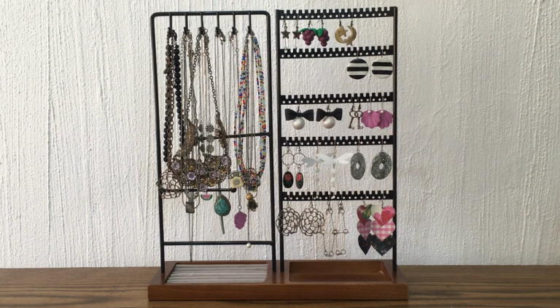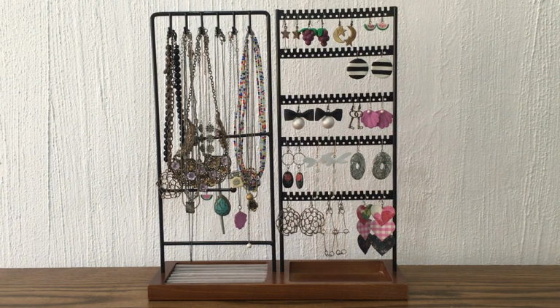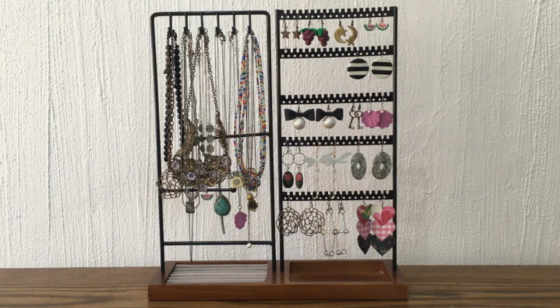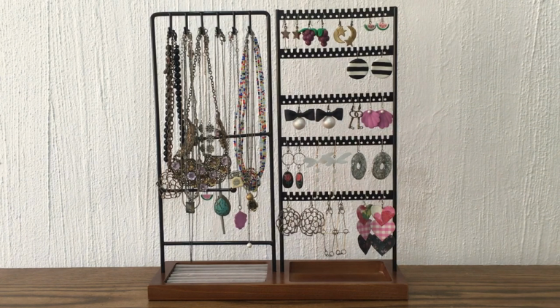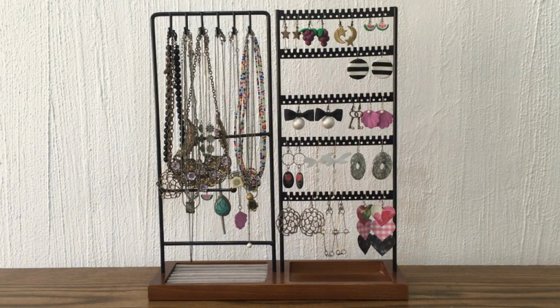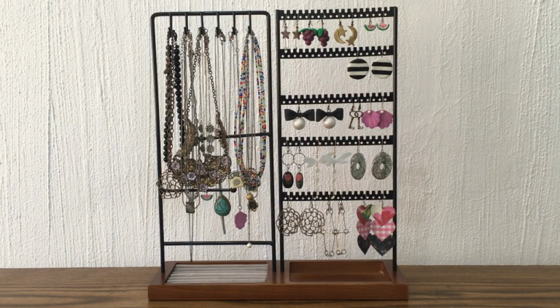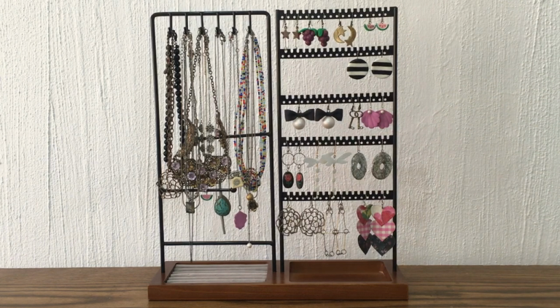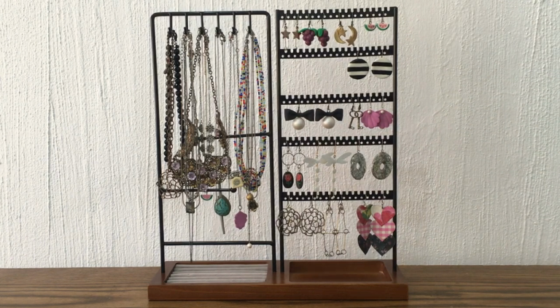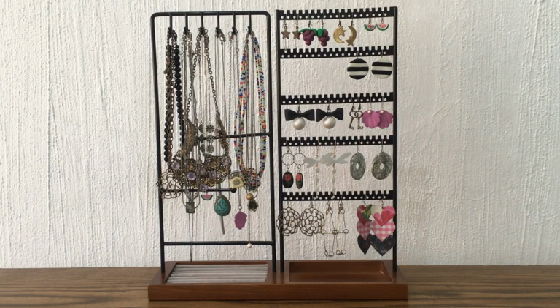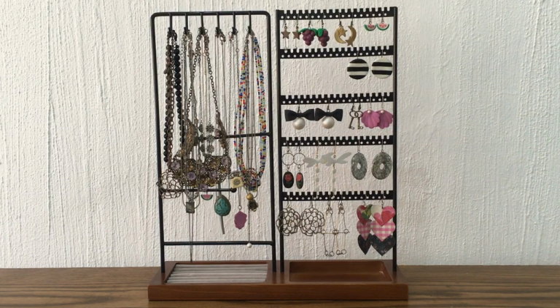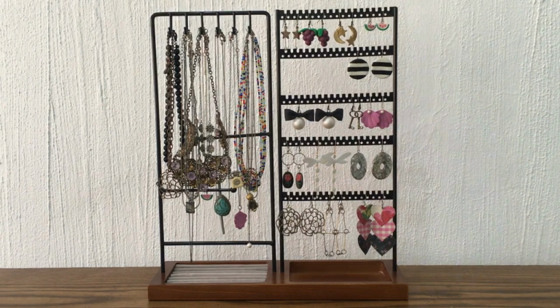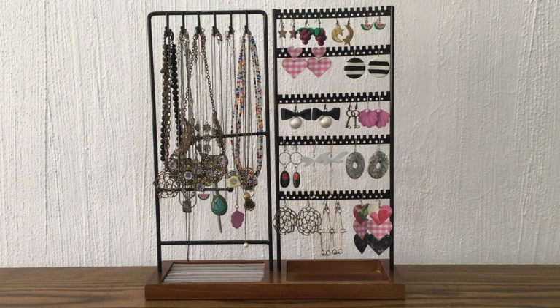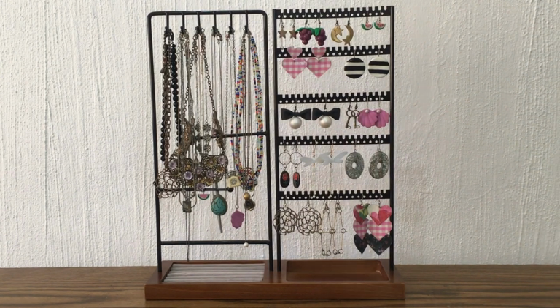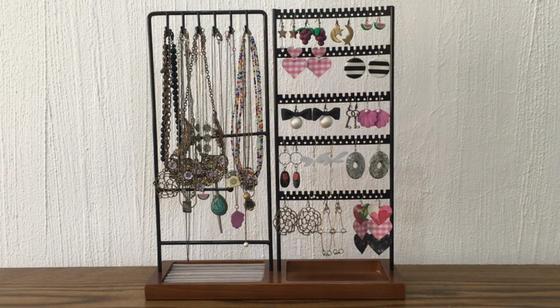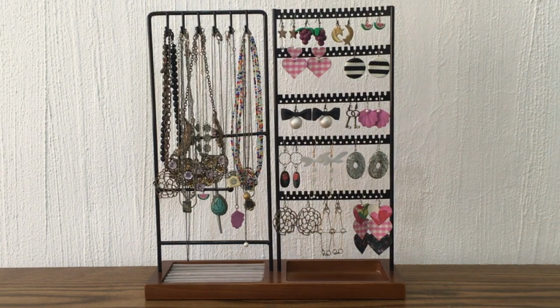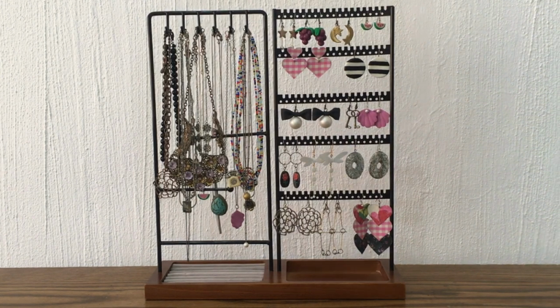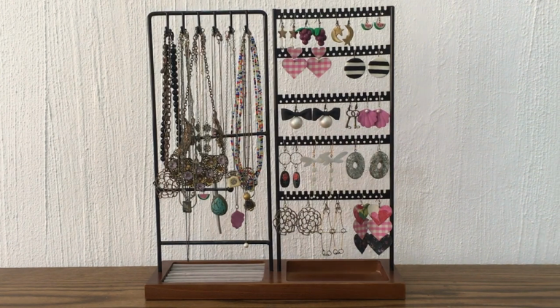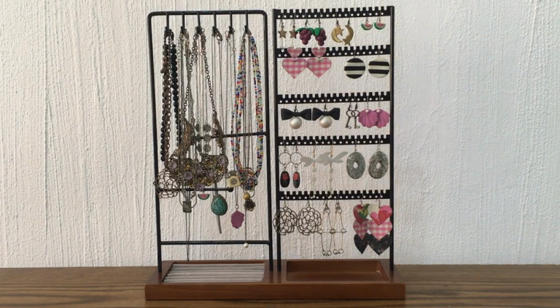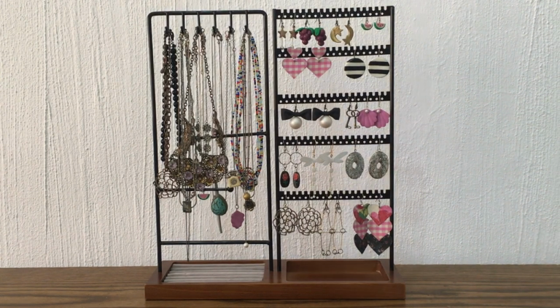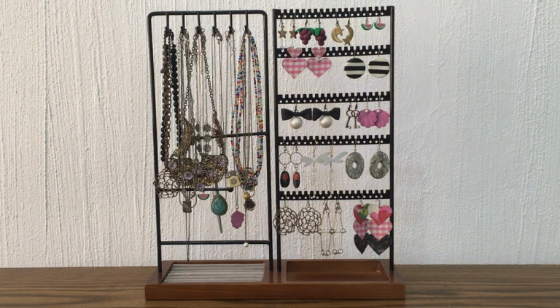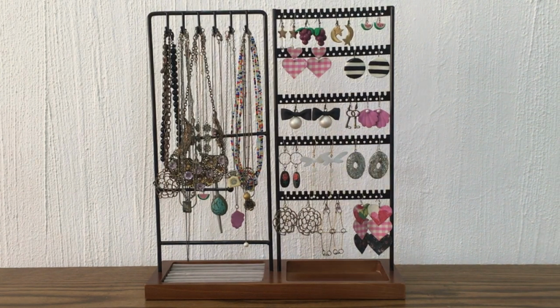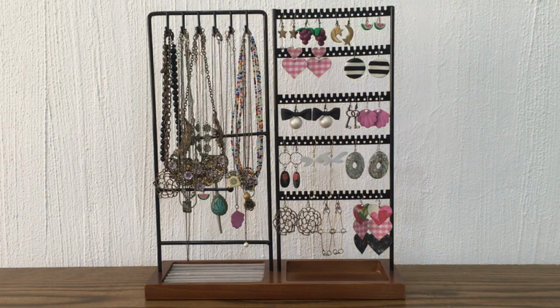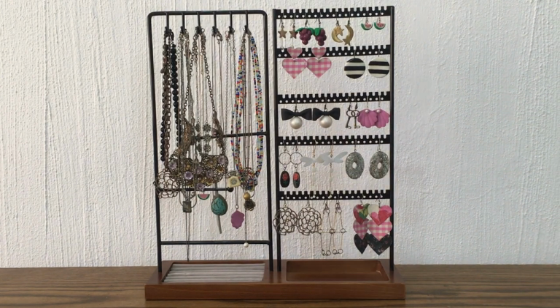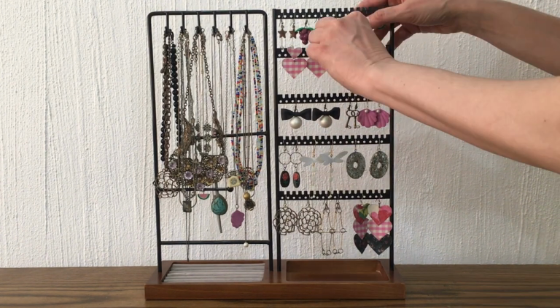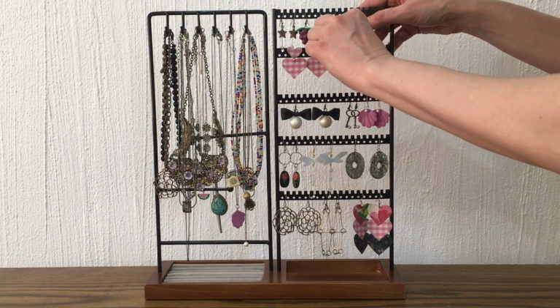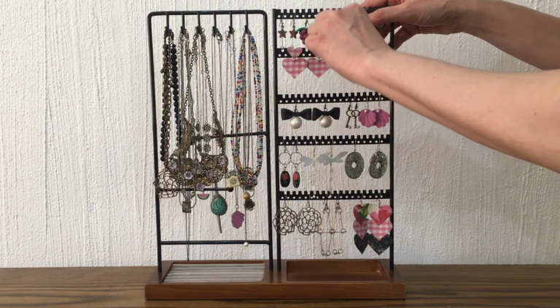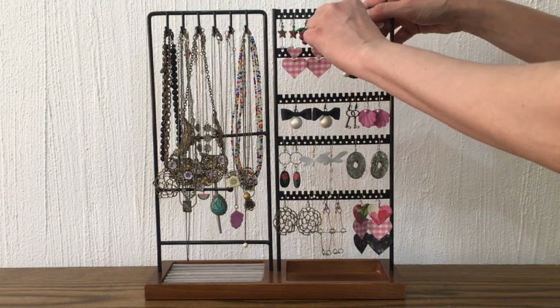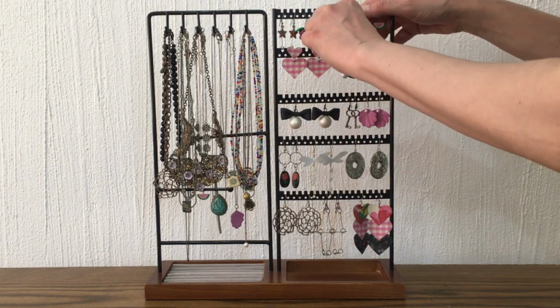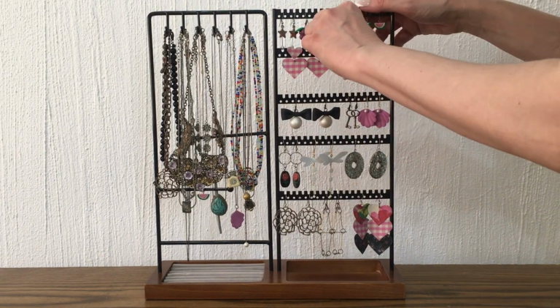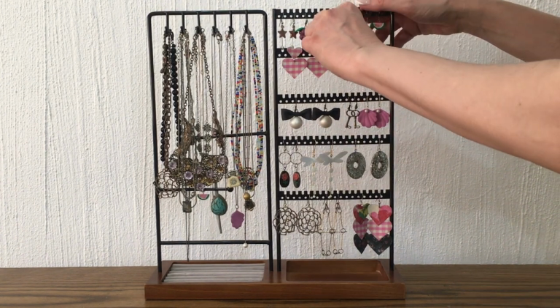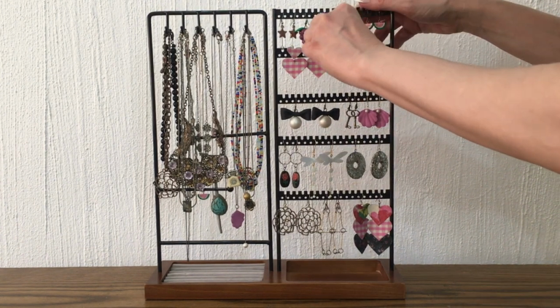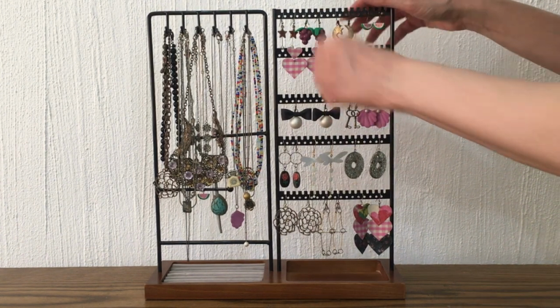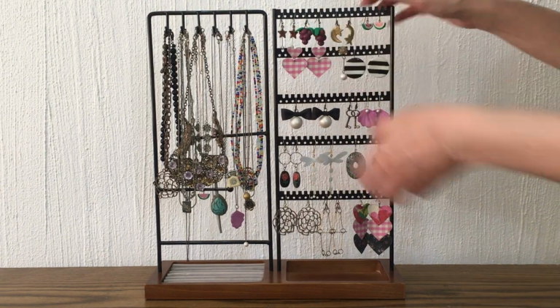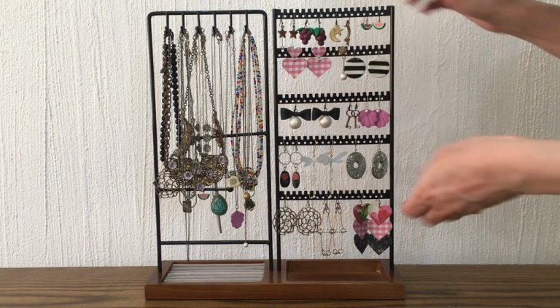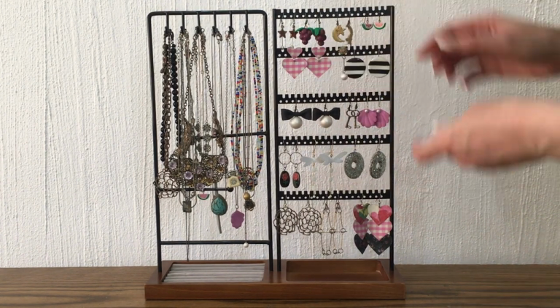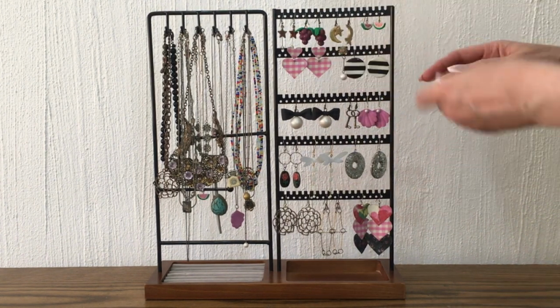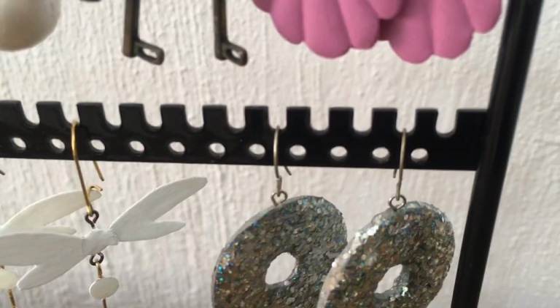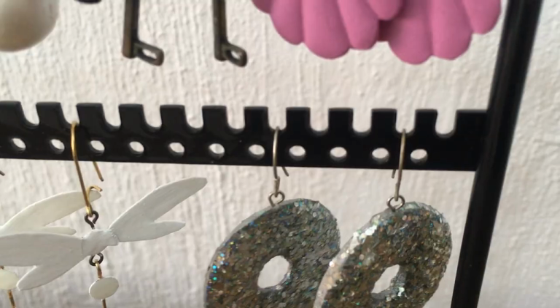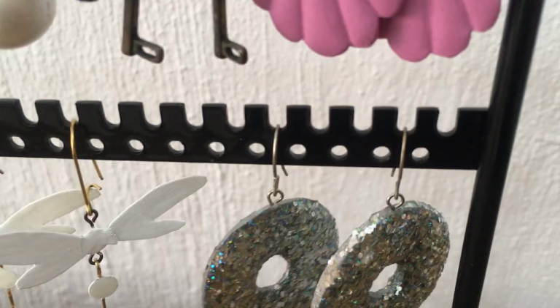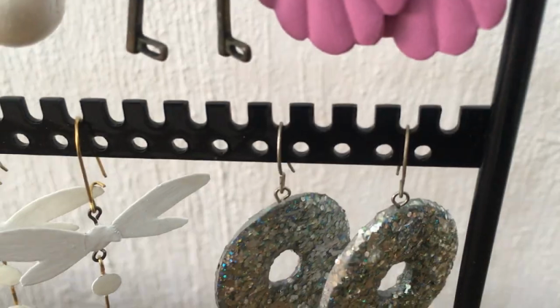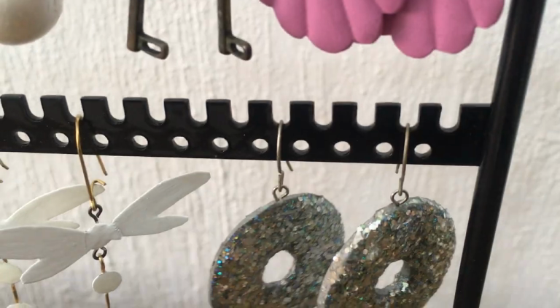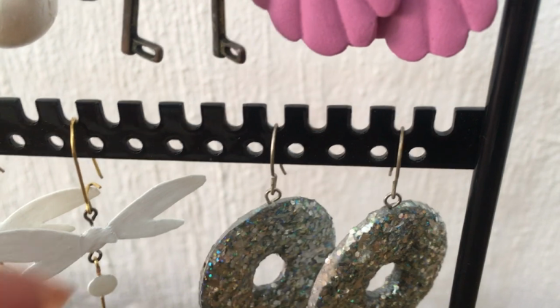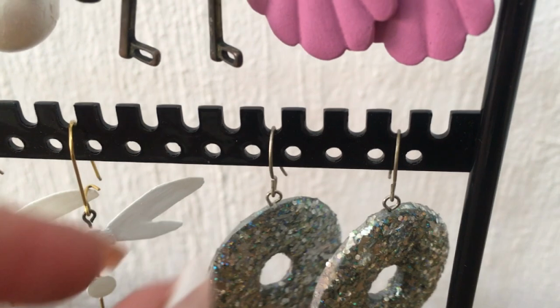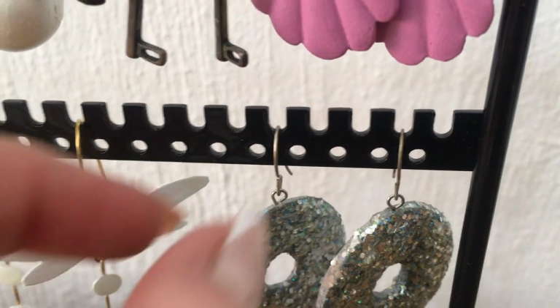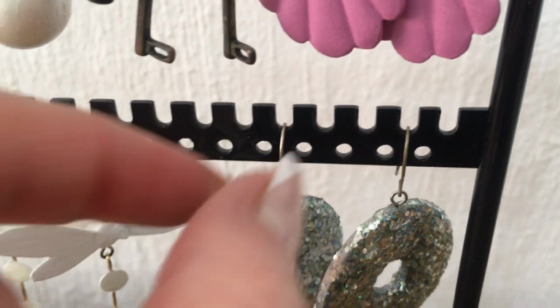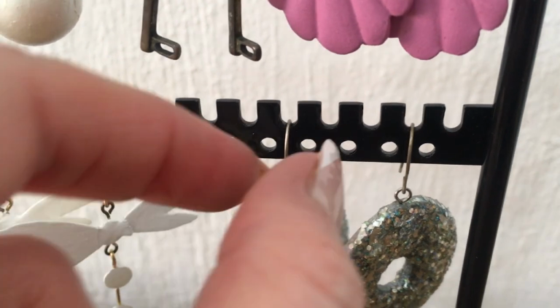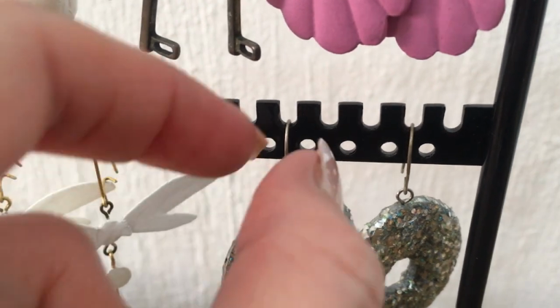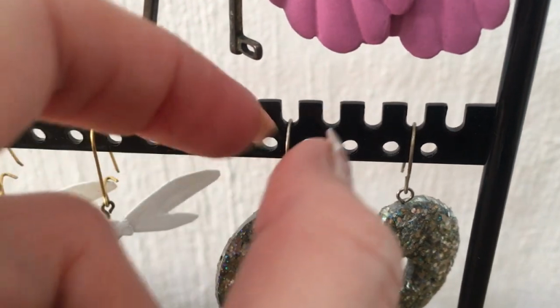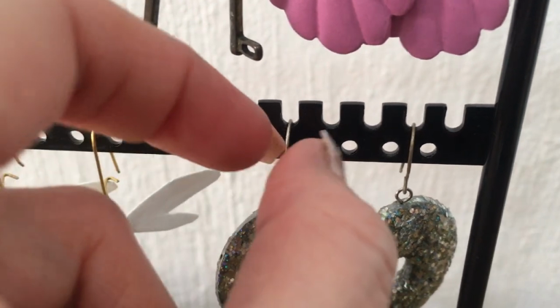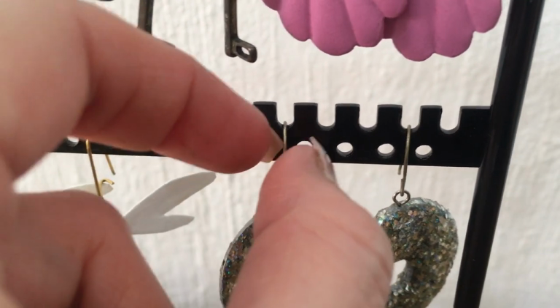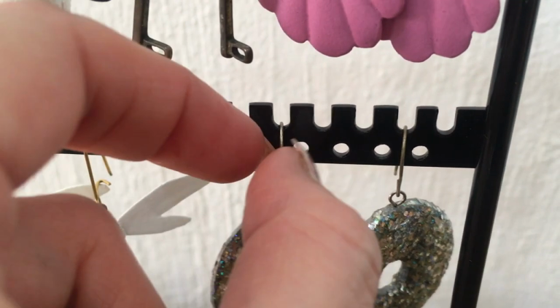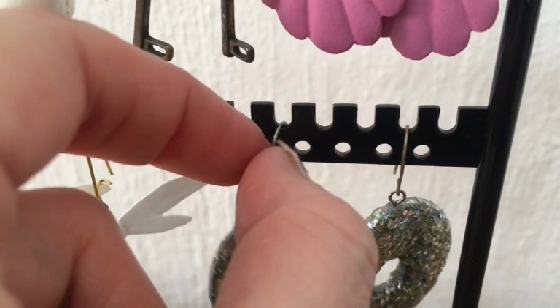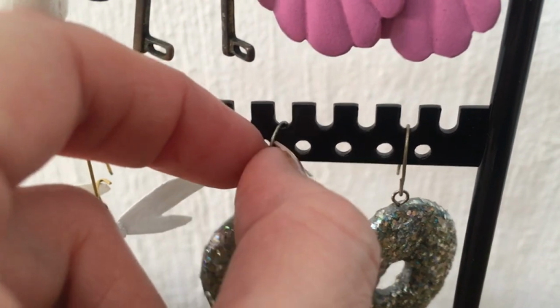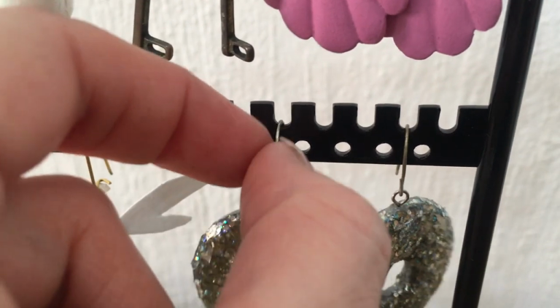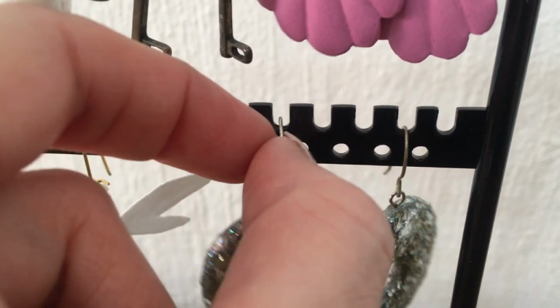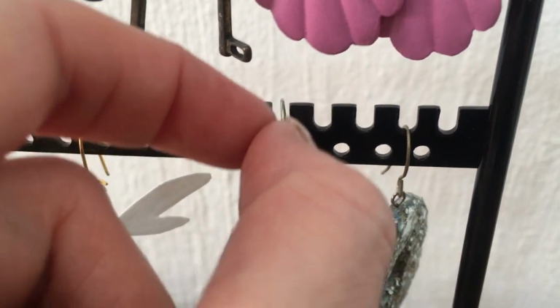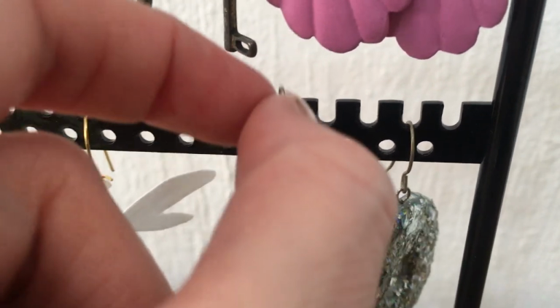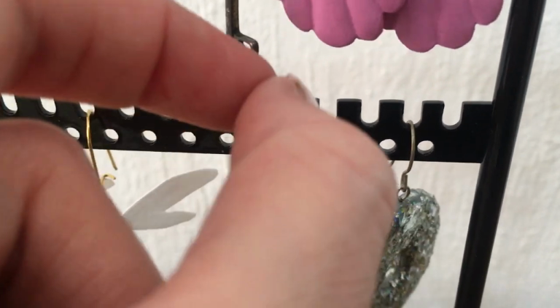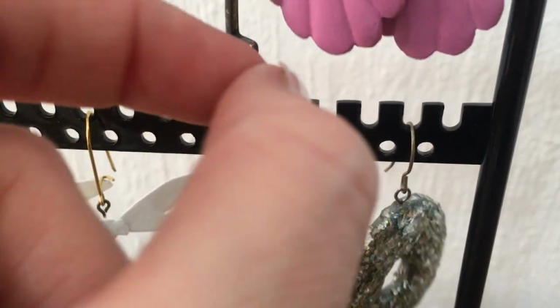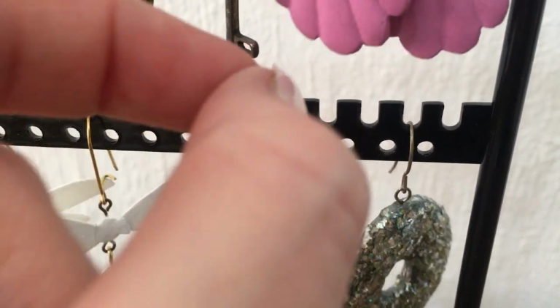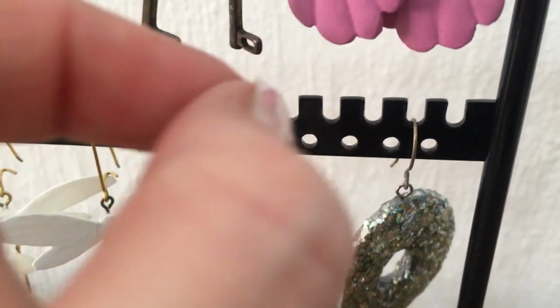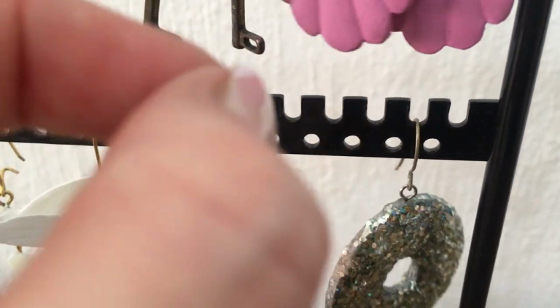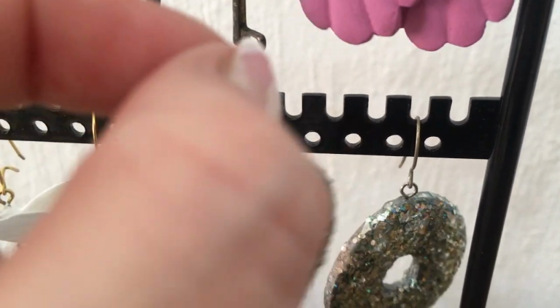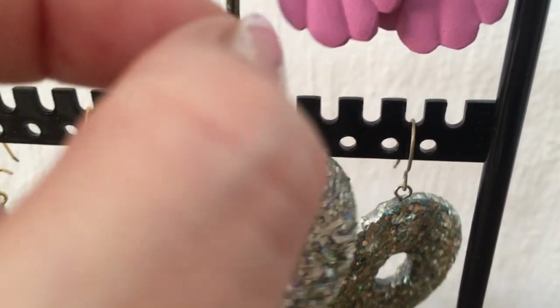Seeing them displayed like this makes me want to wear them. I just think of an outfit that can match those accessories.